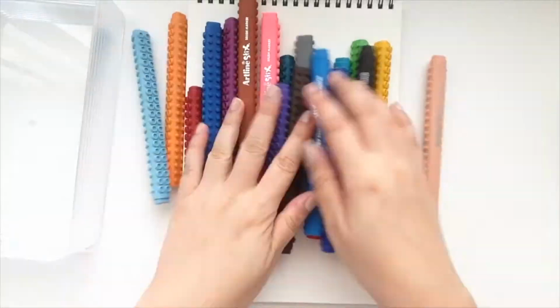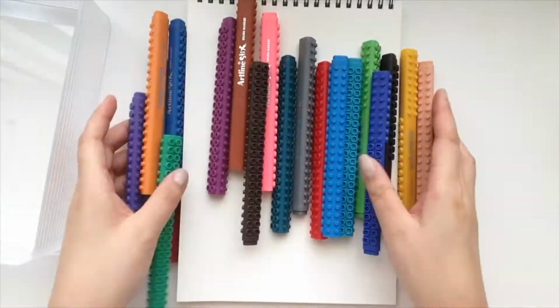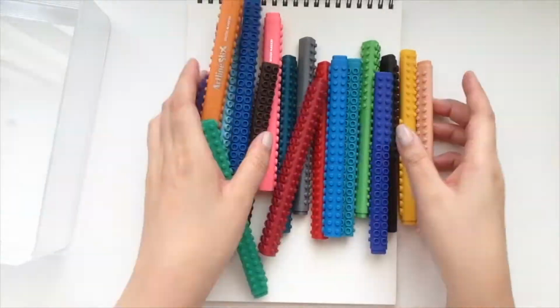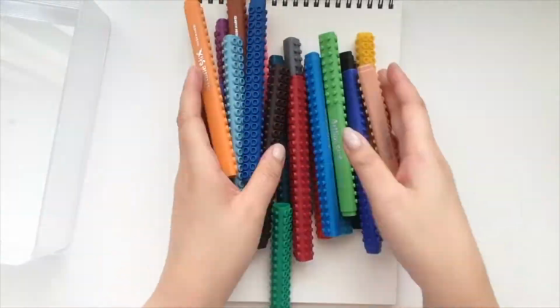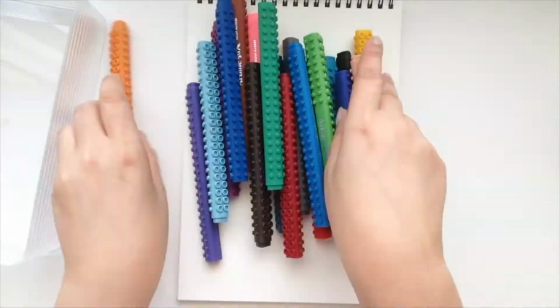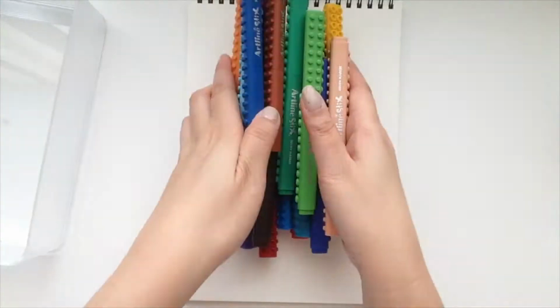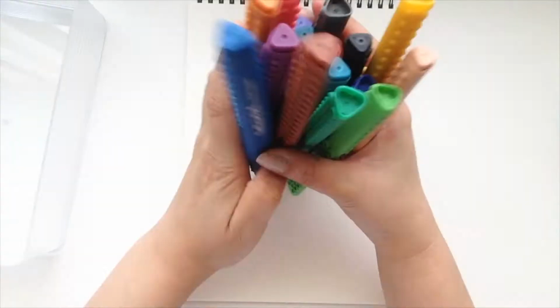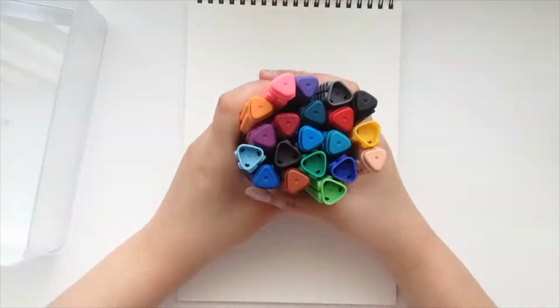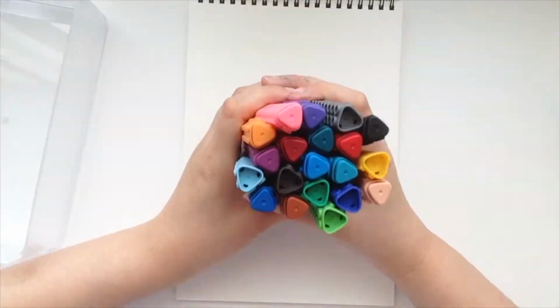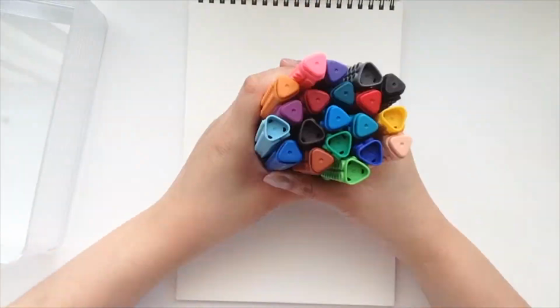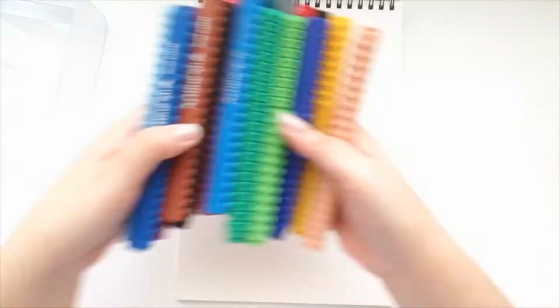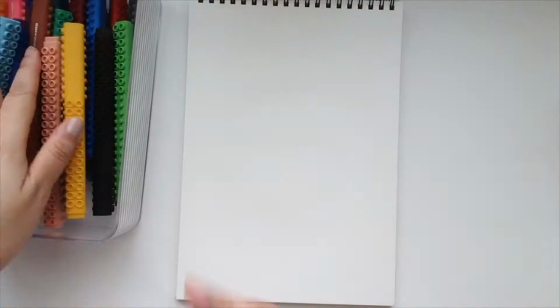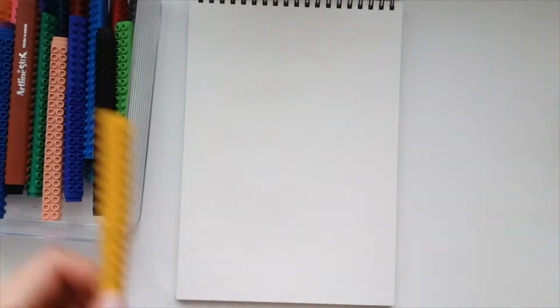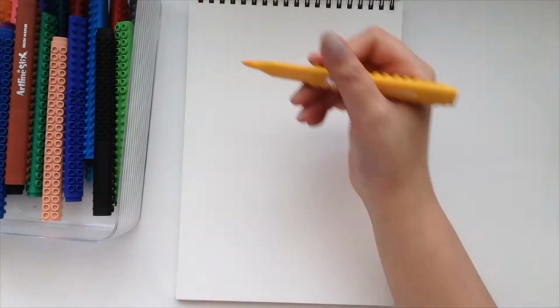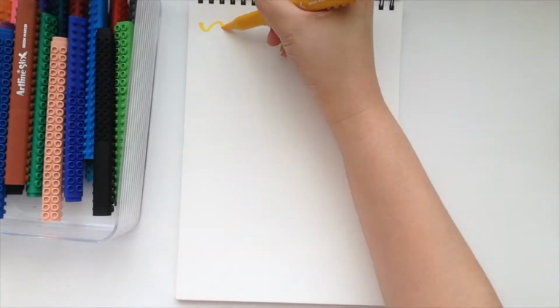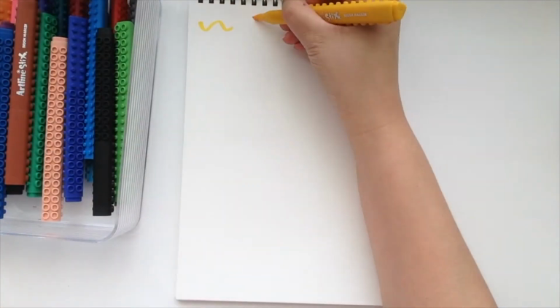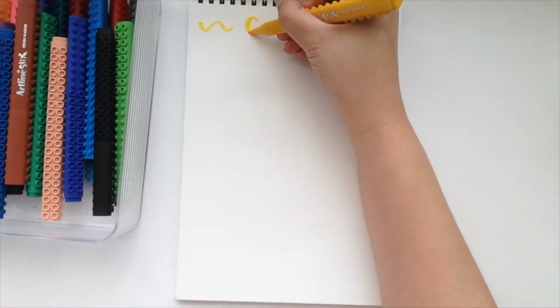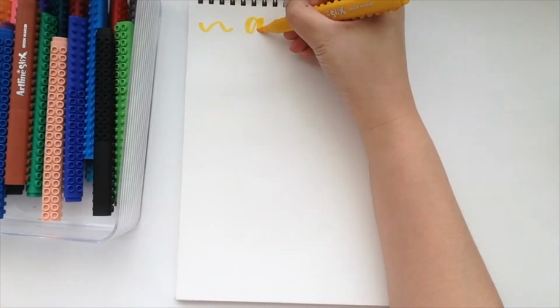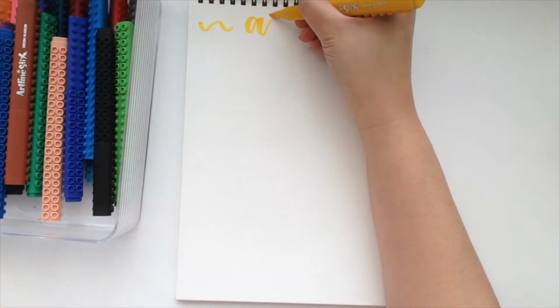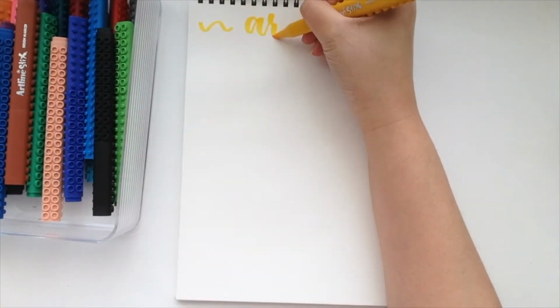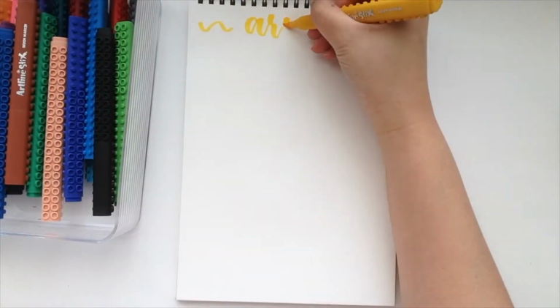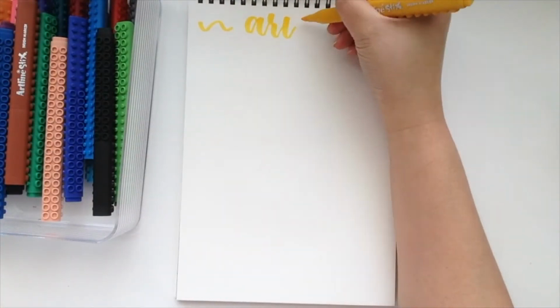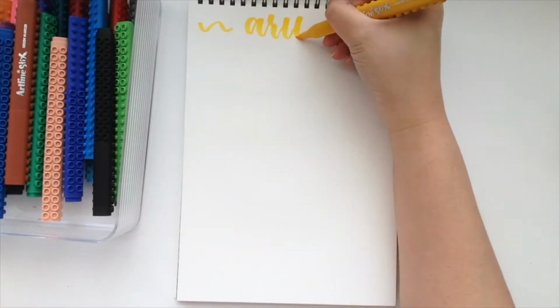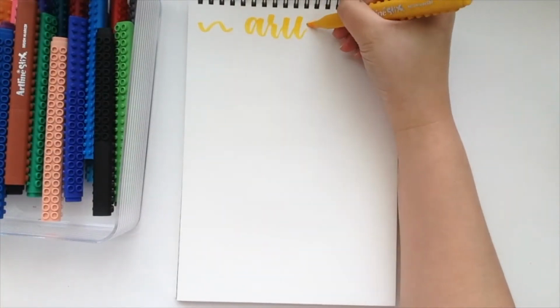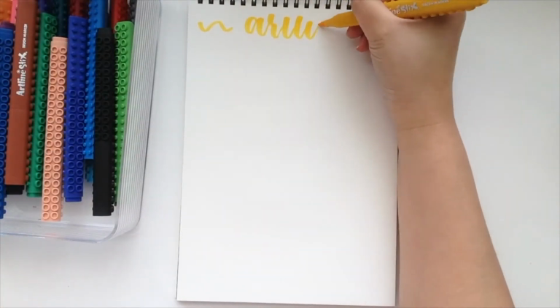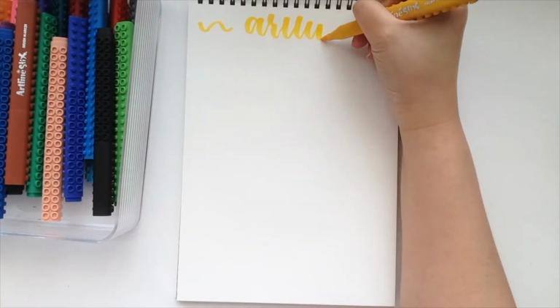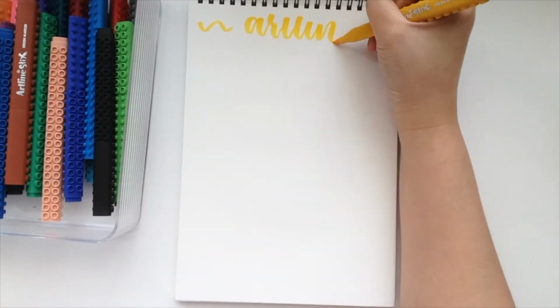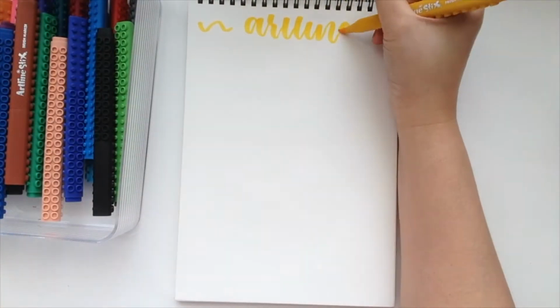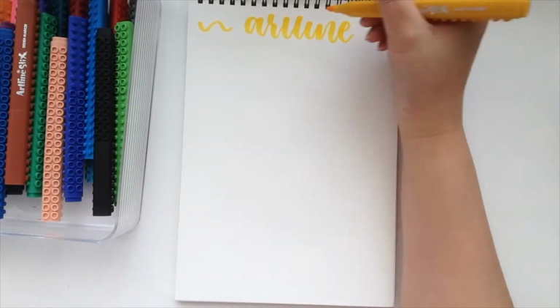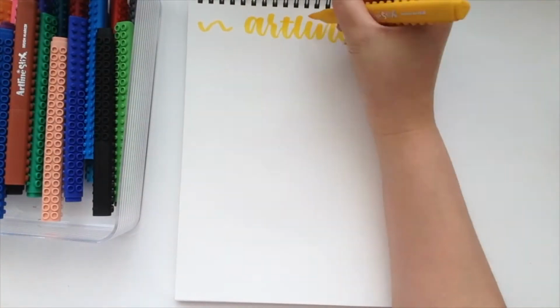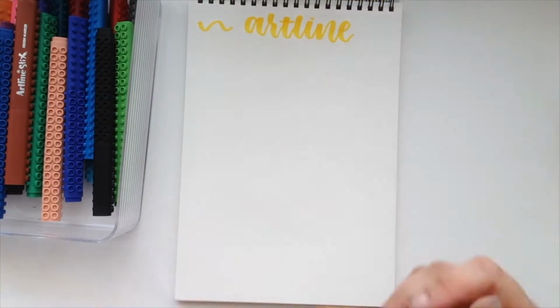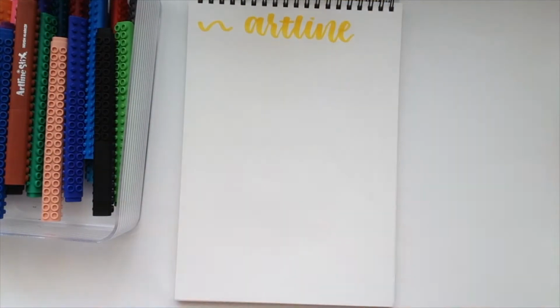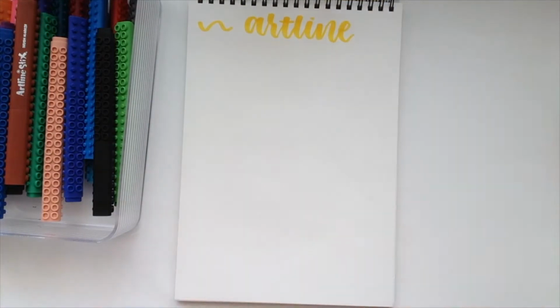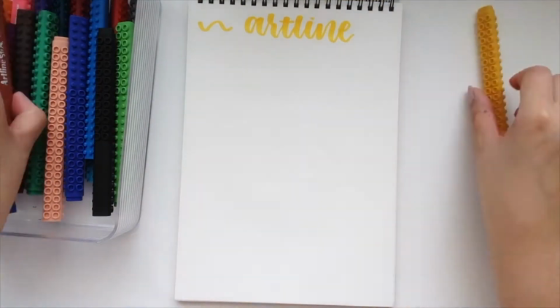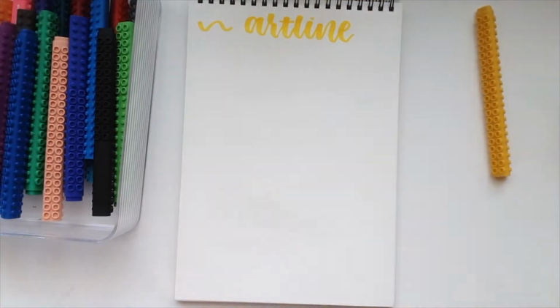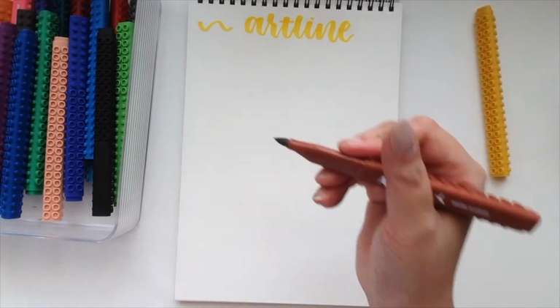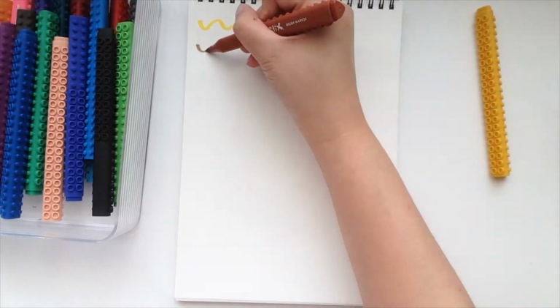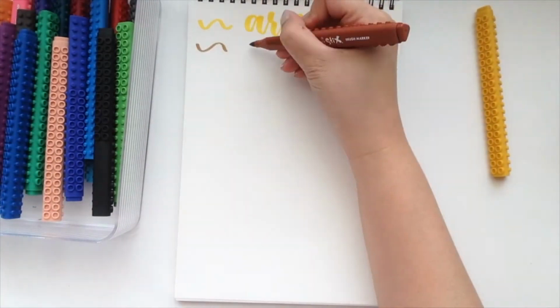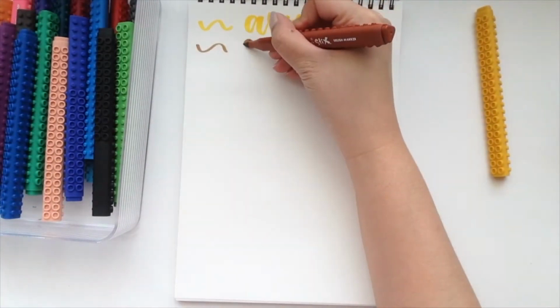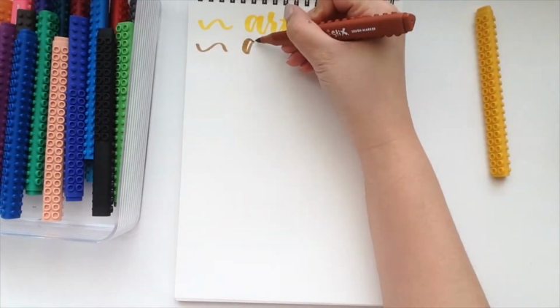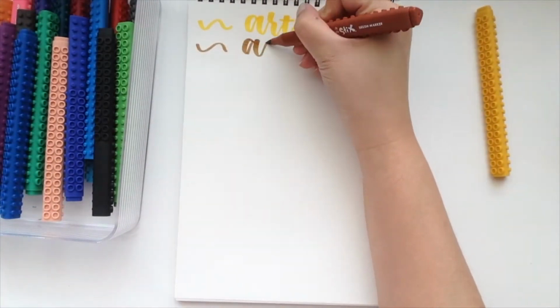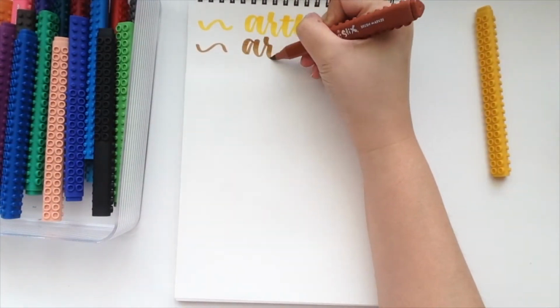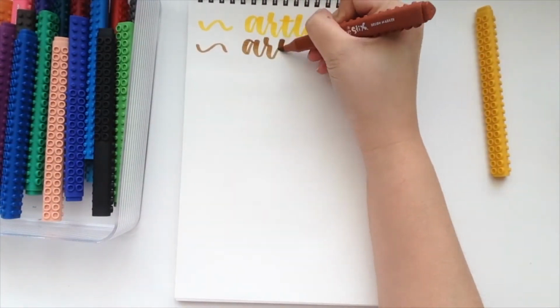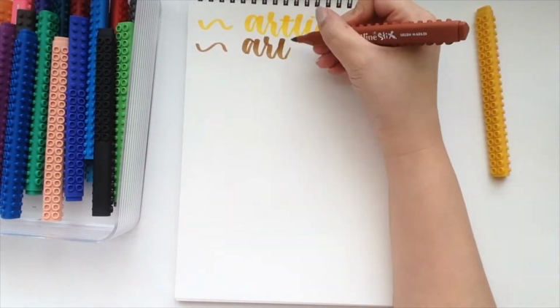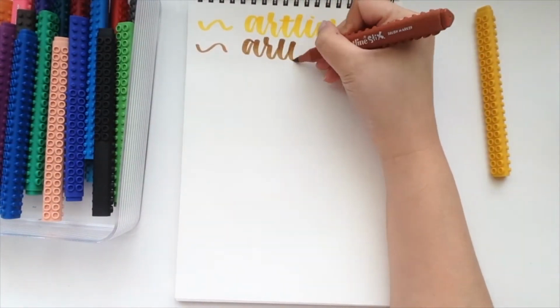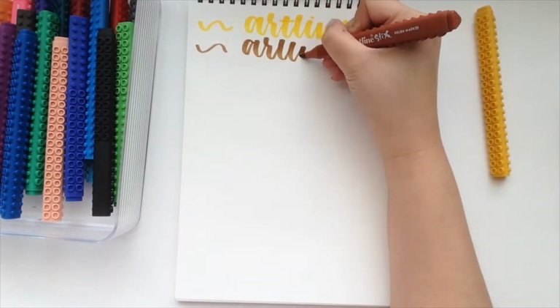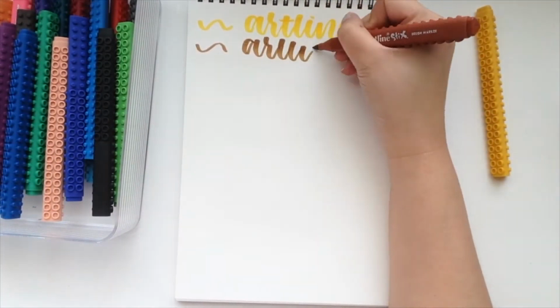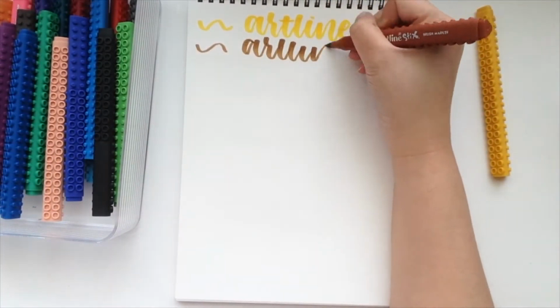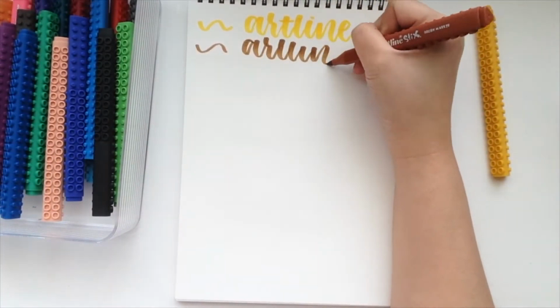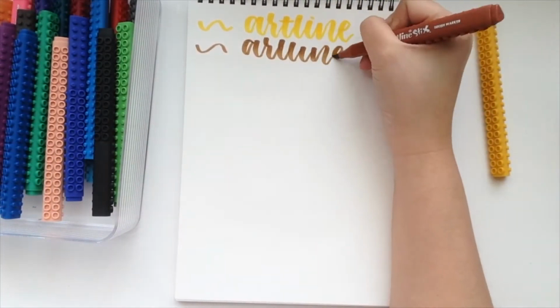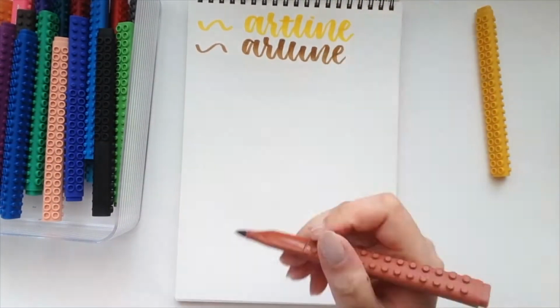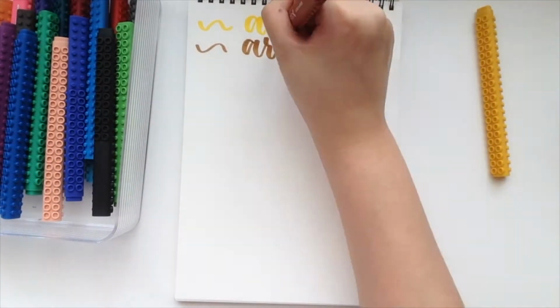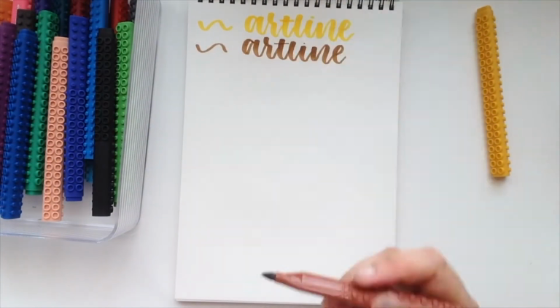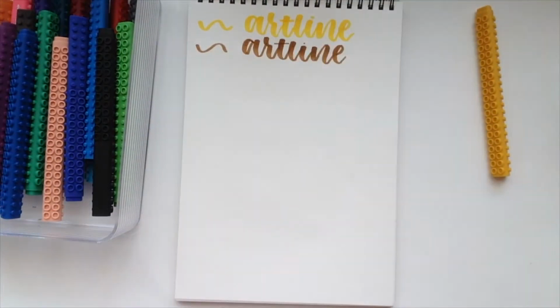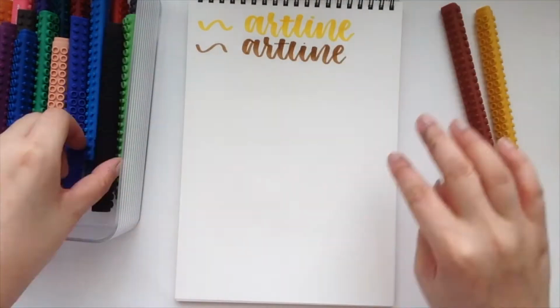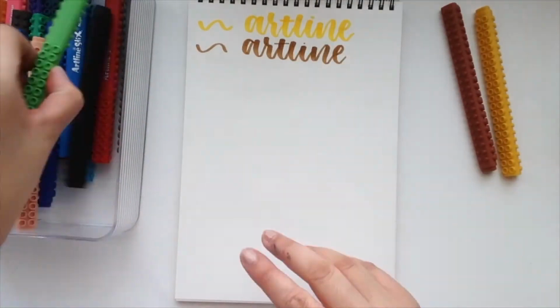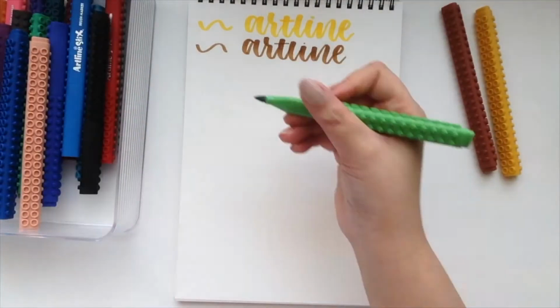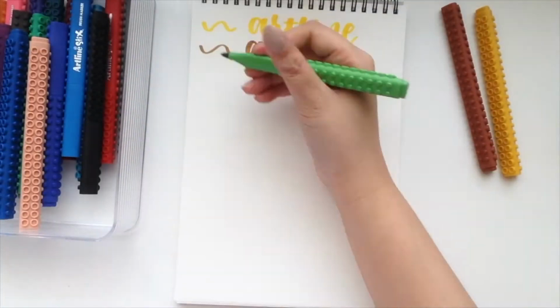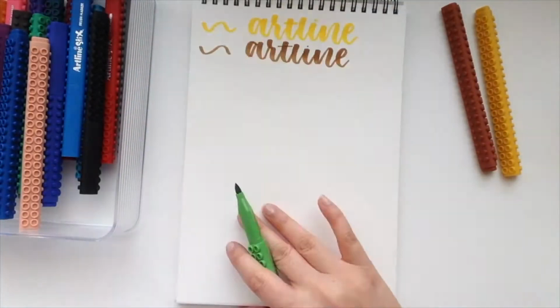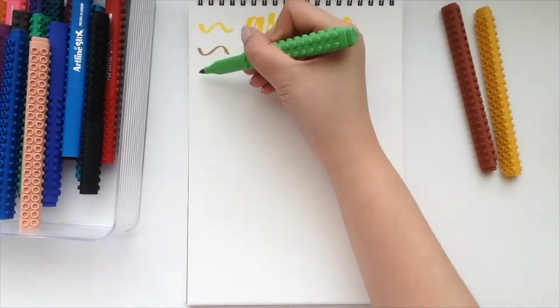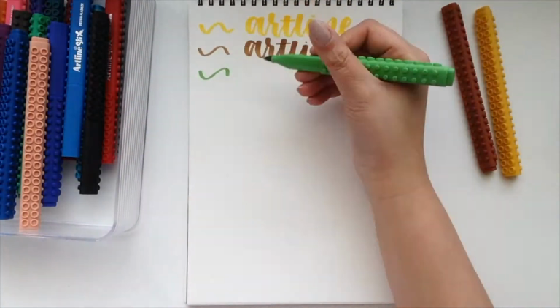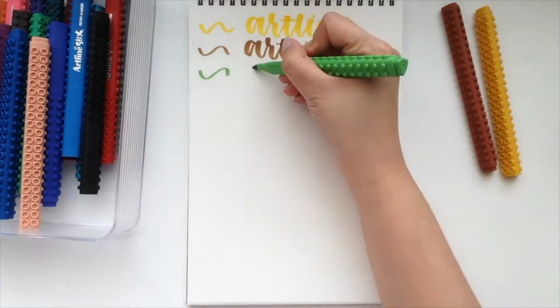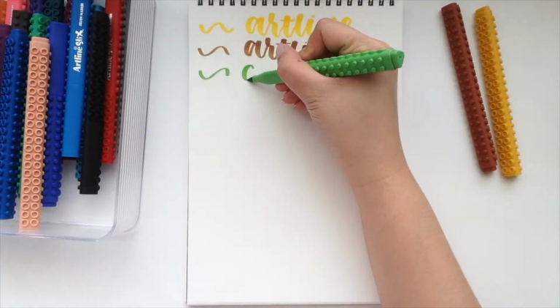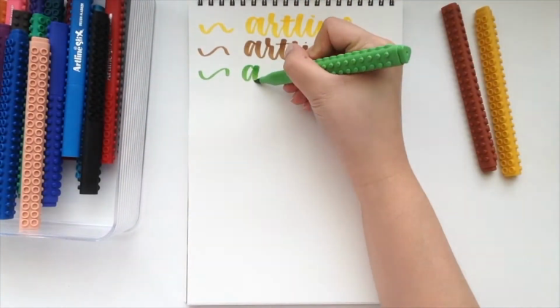Hi everyone, it's Christine, and as you can see, this is my first letter-with-me video. I am using artline sticks.